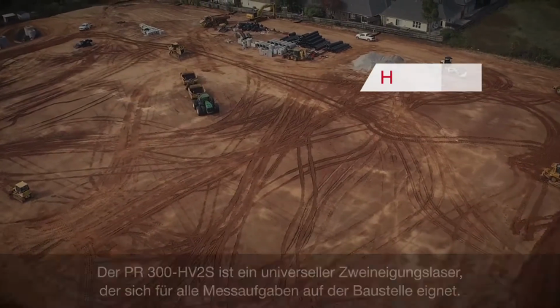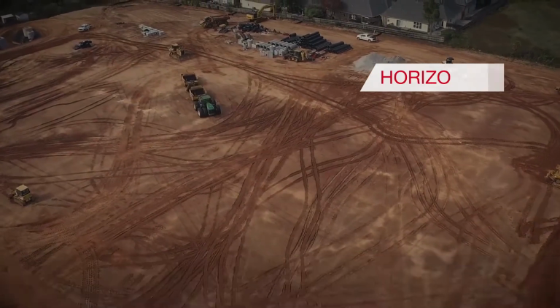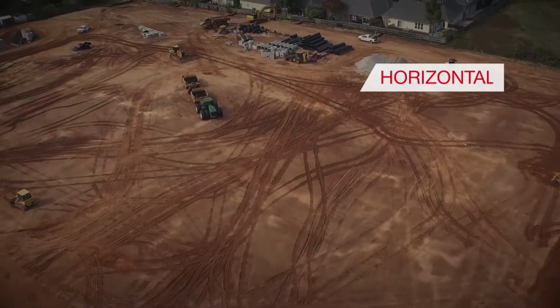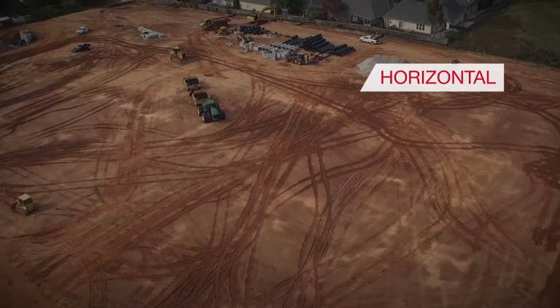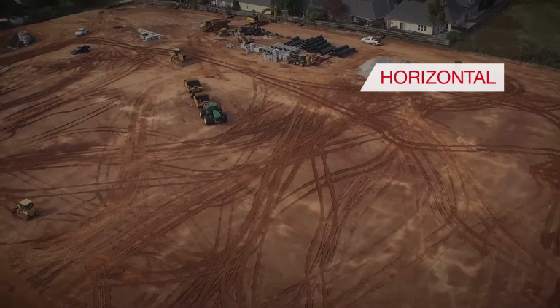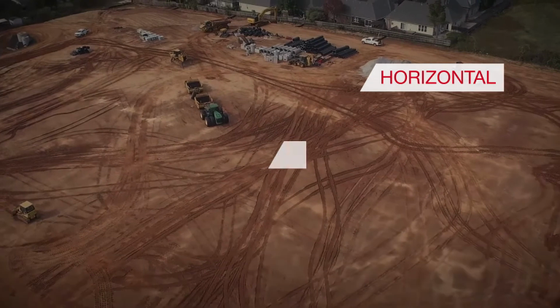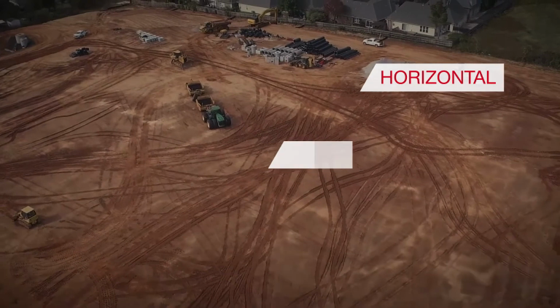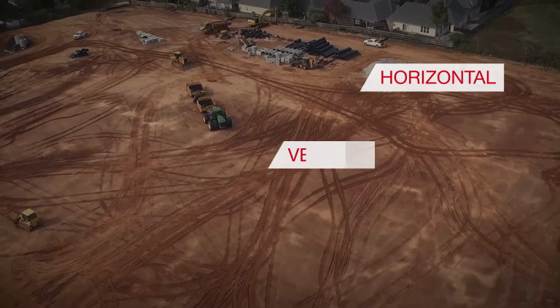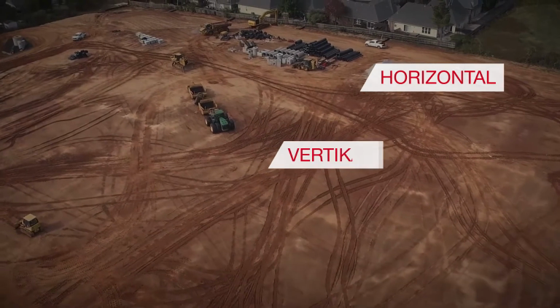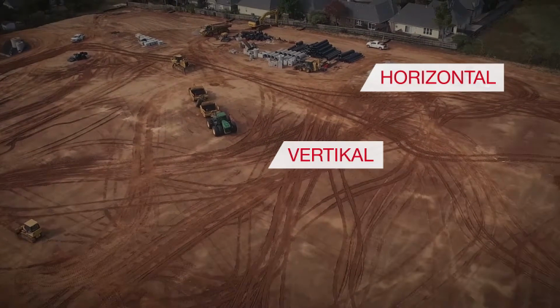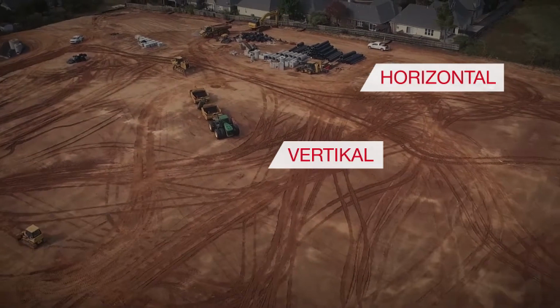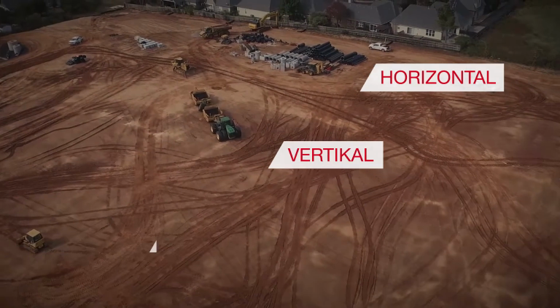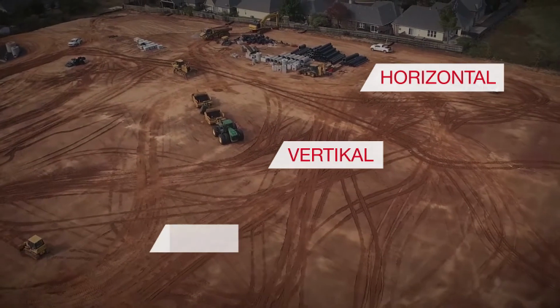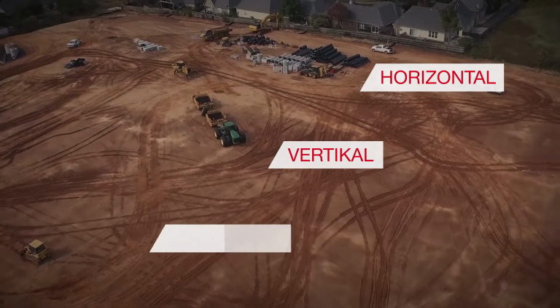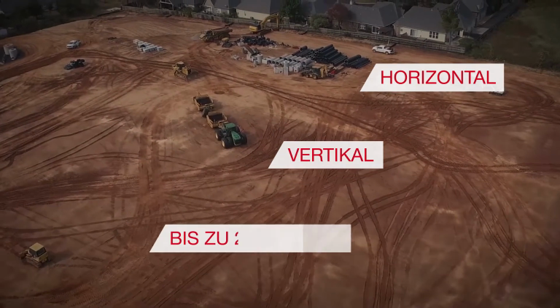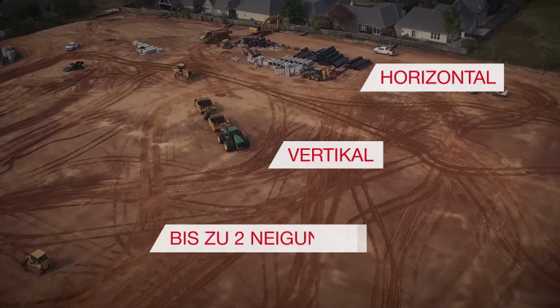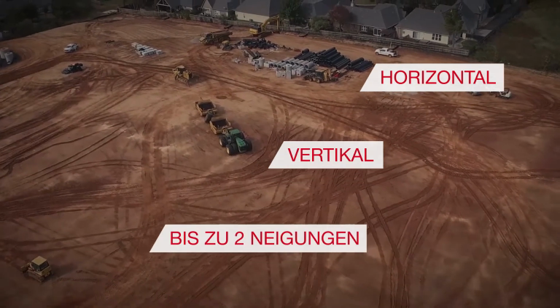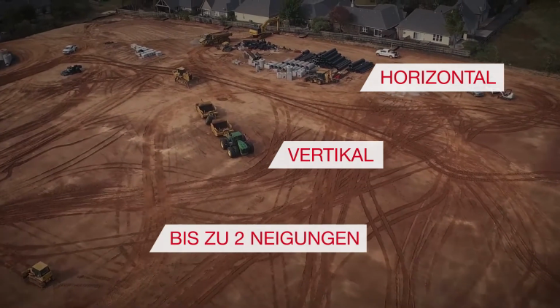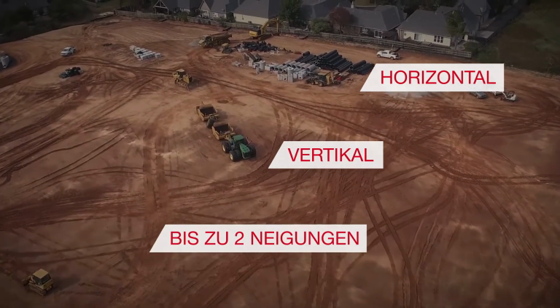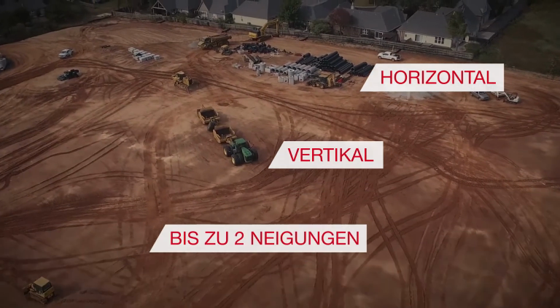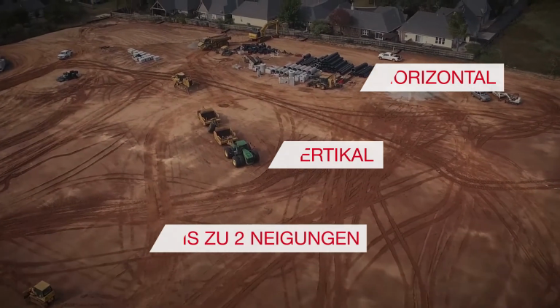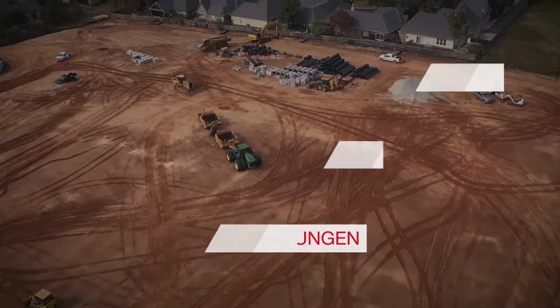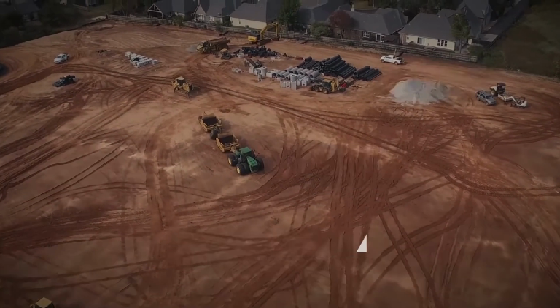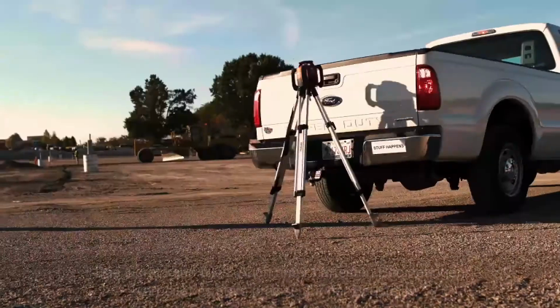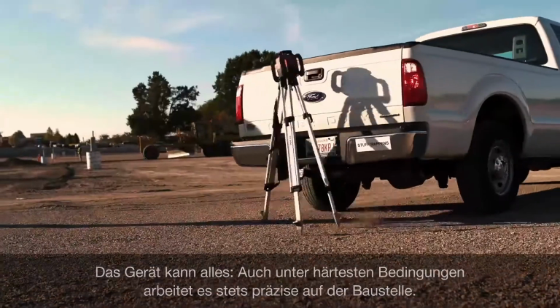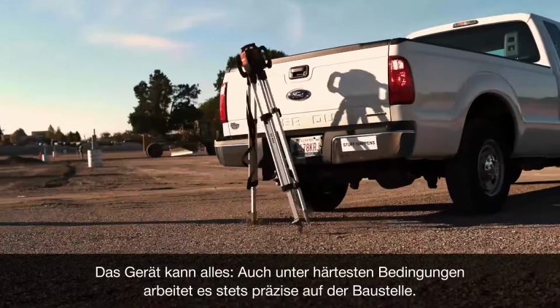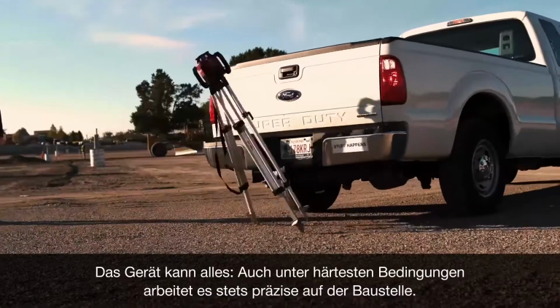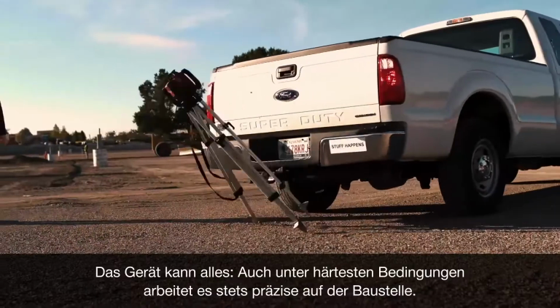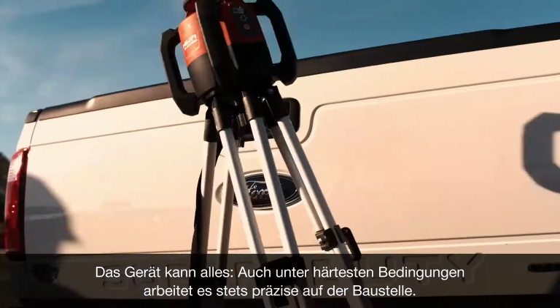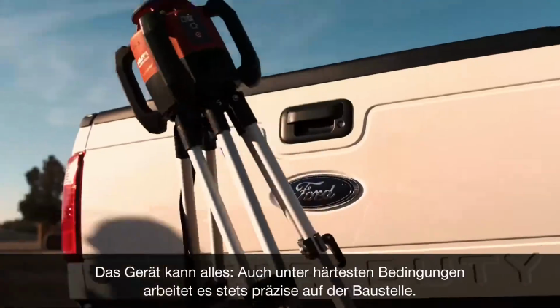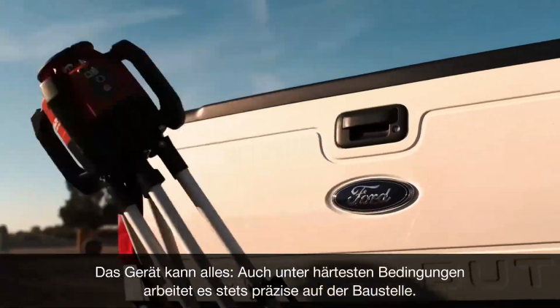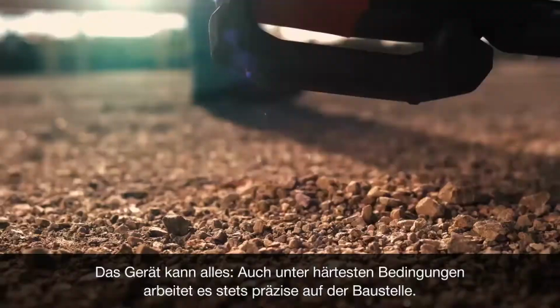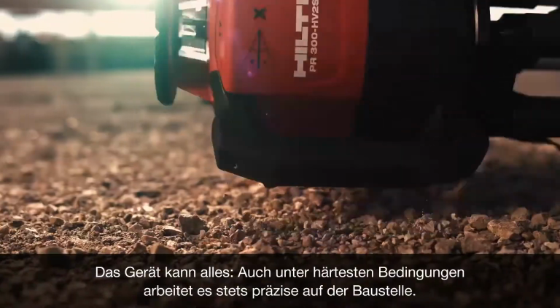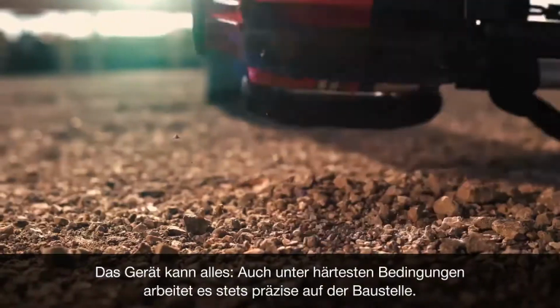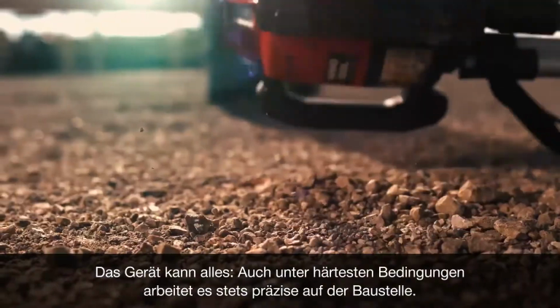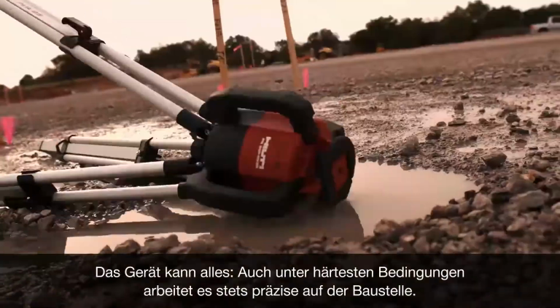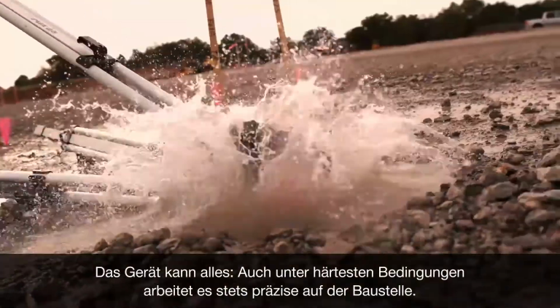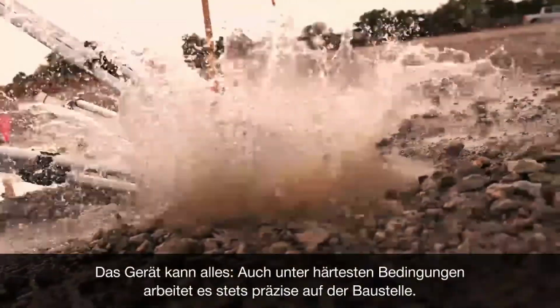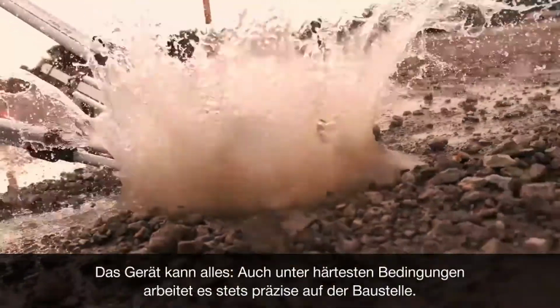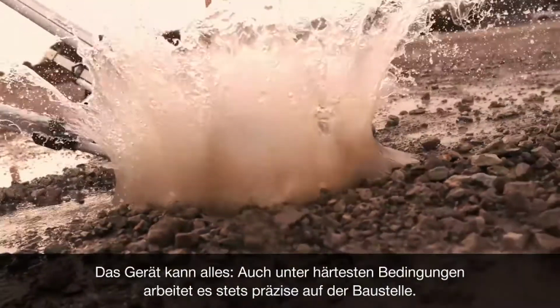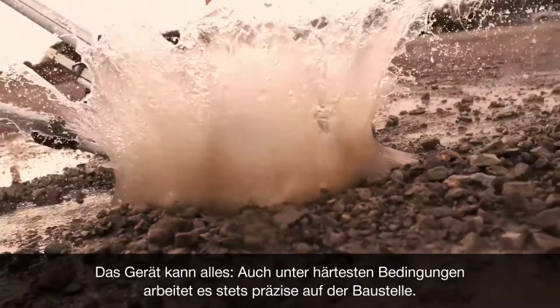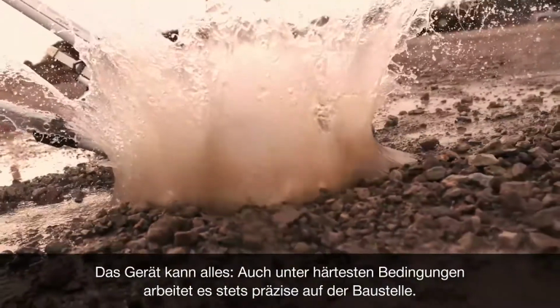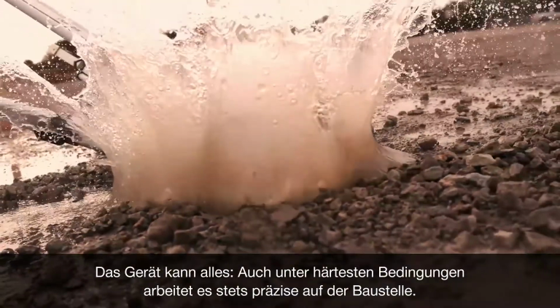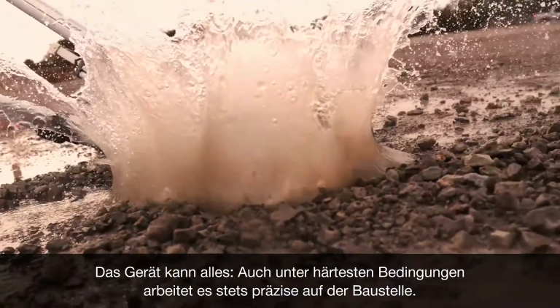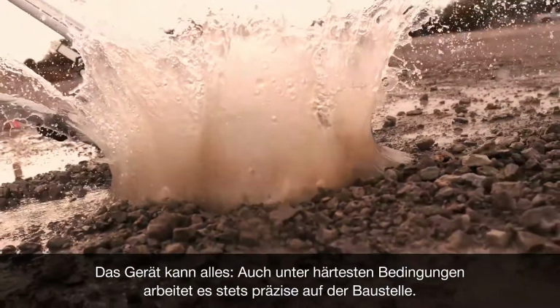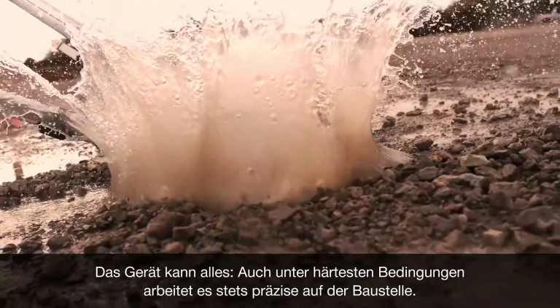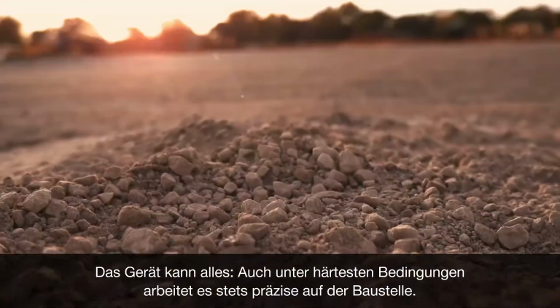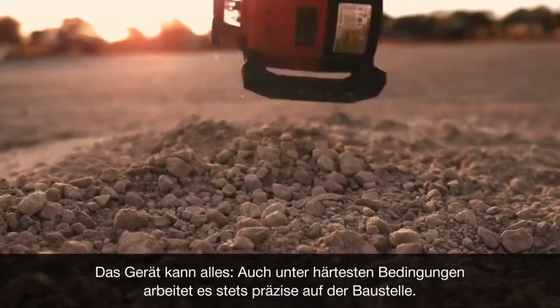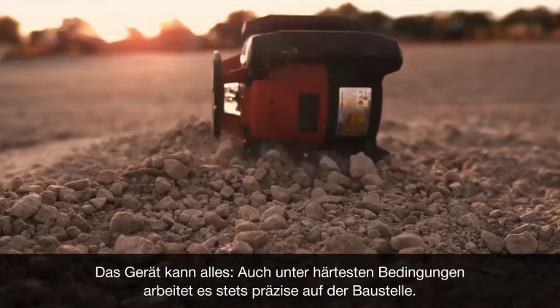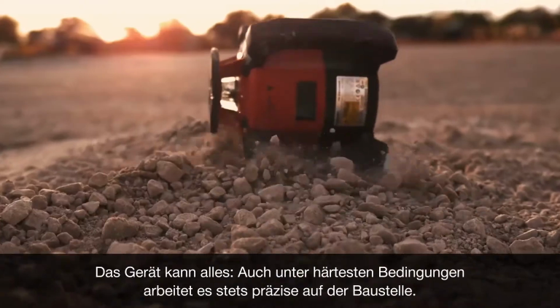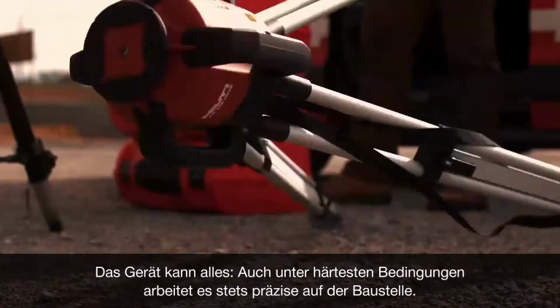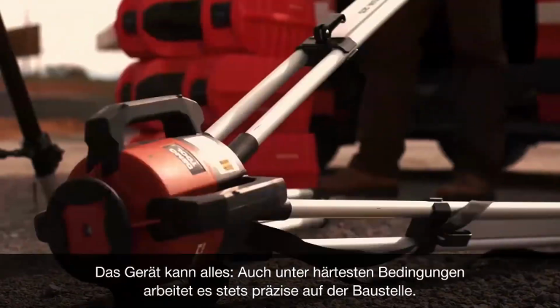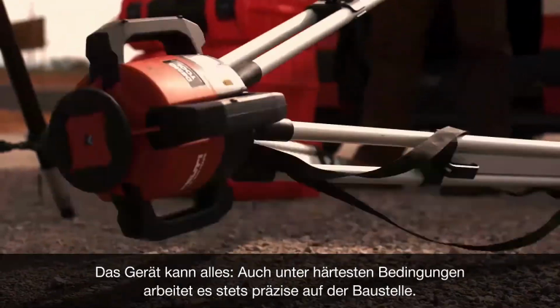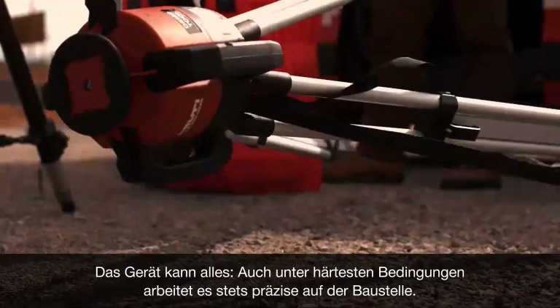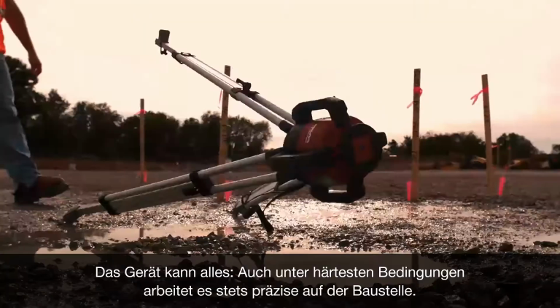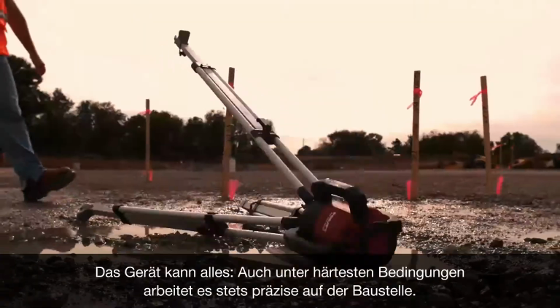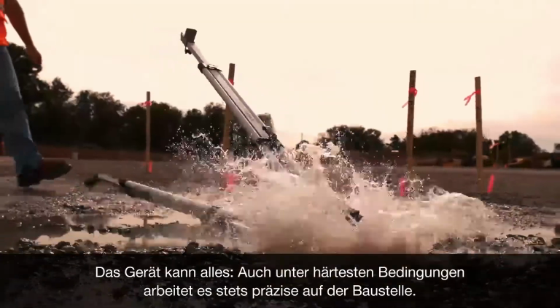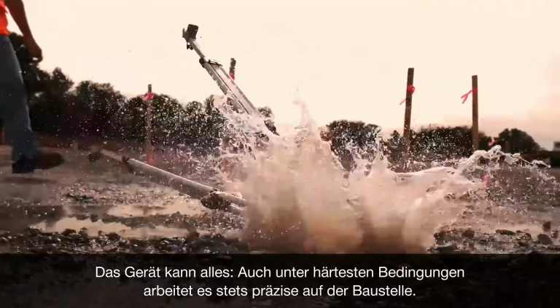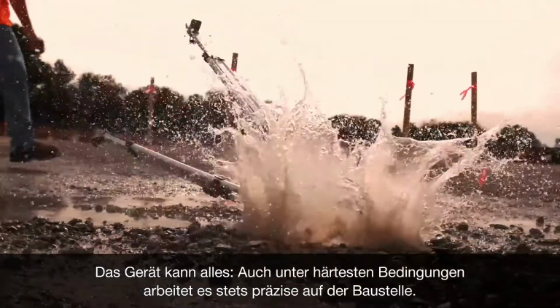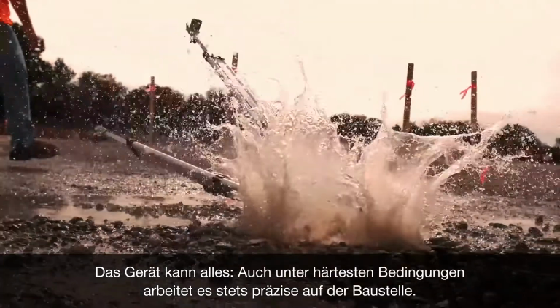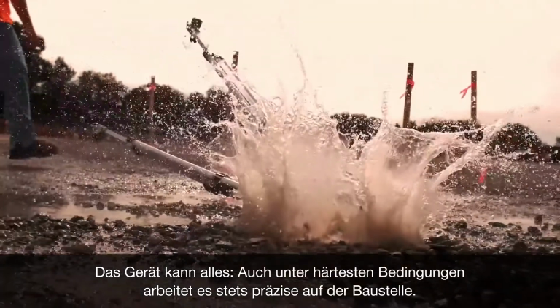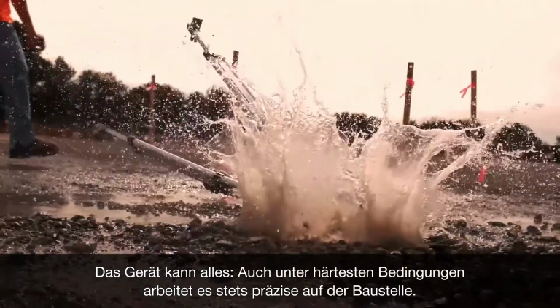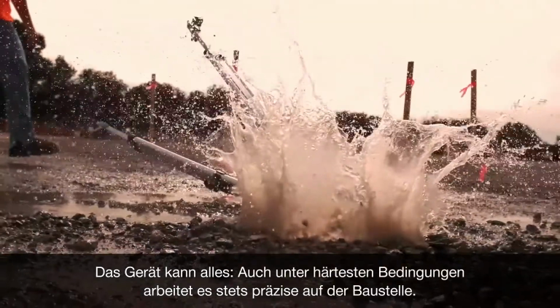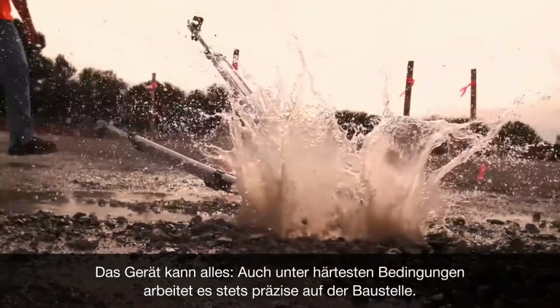Horizontal, vertical, and up to two slopes — it does it all, maintaining precision through the toughest job site conditions.